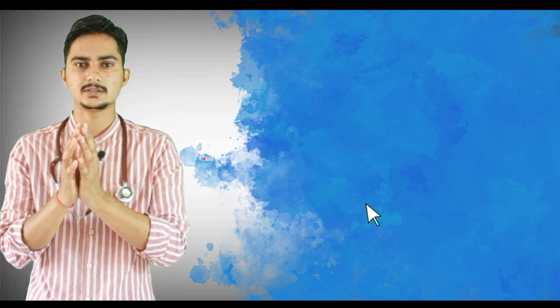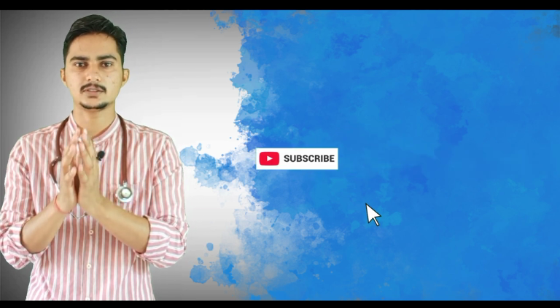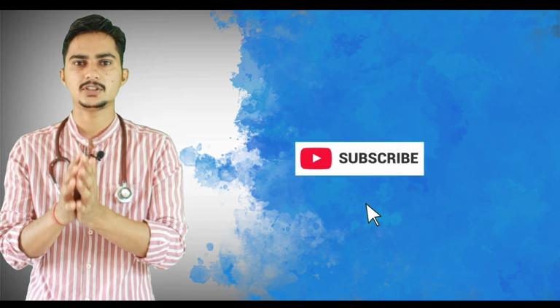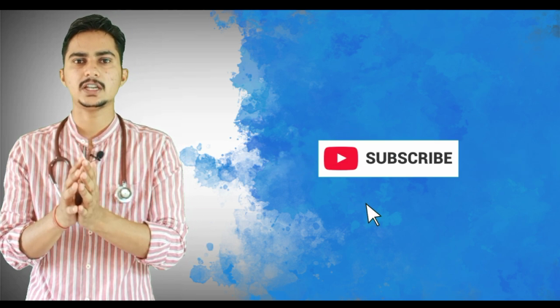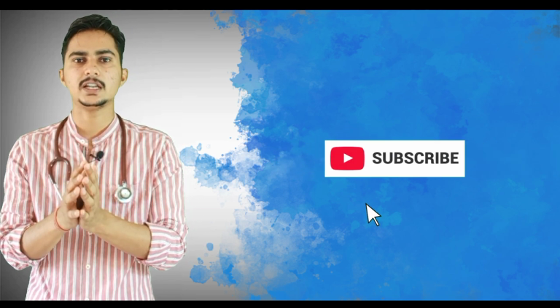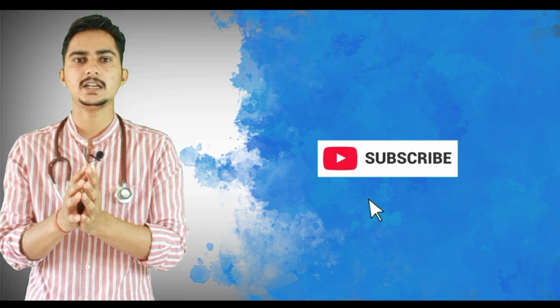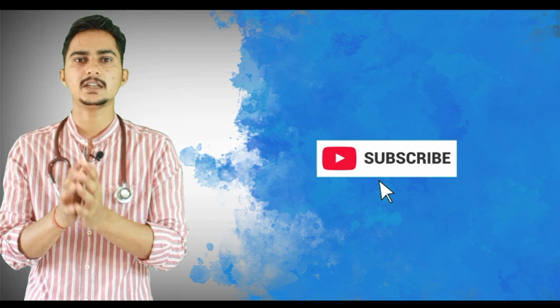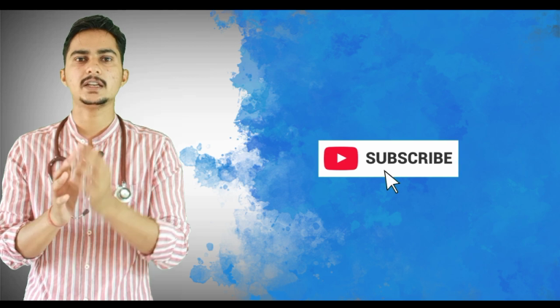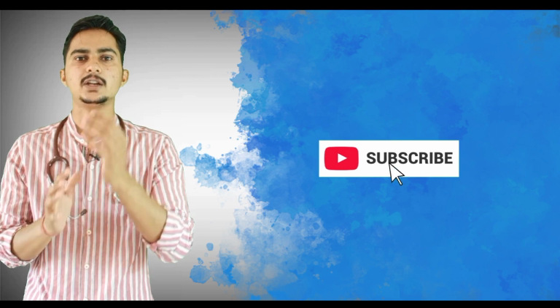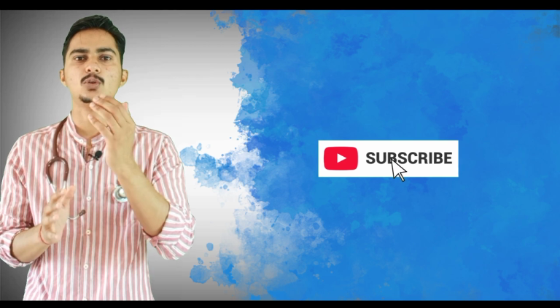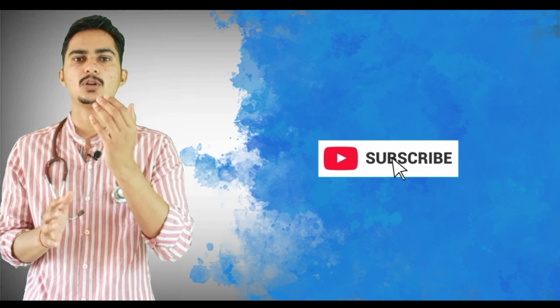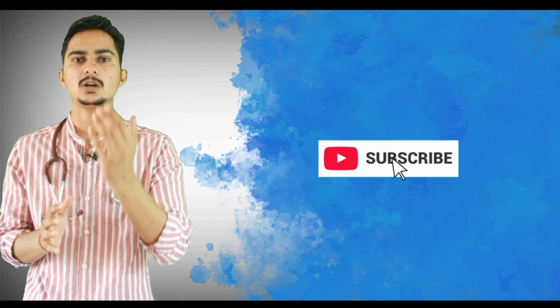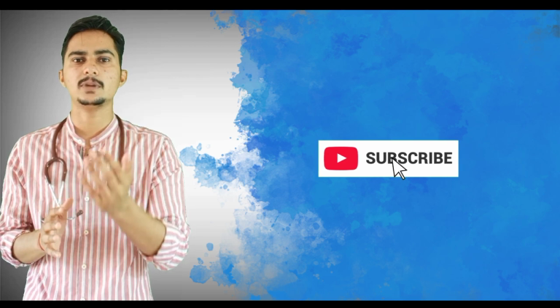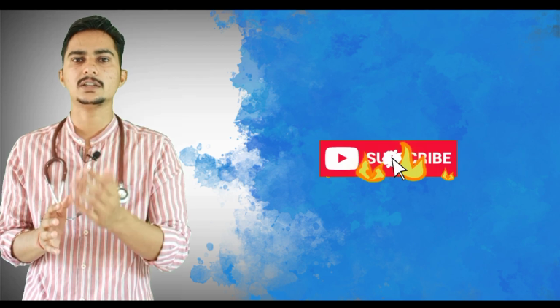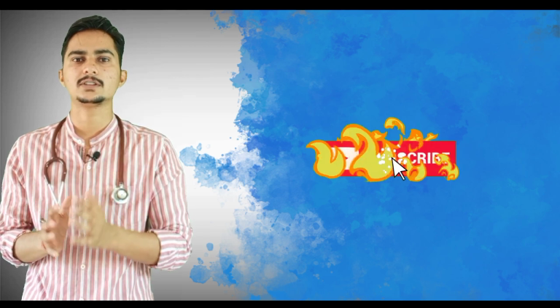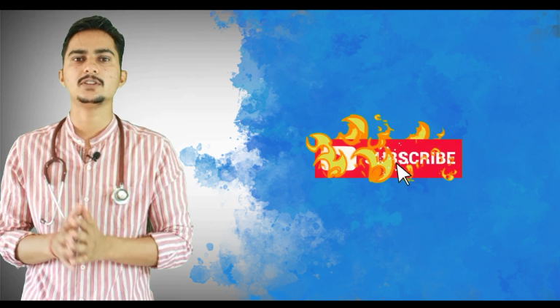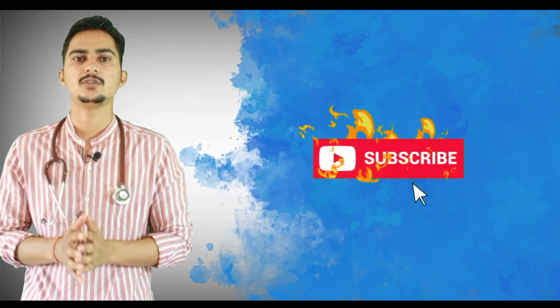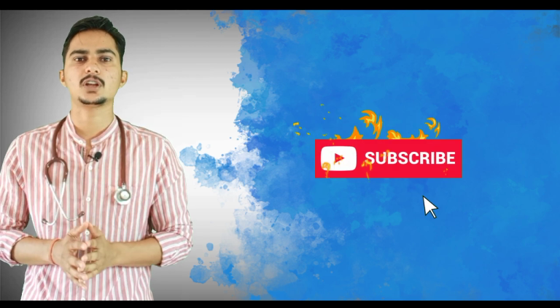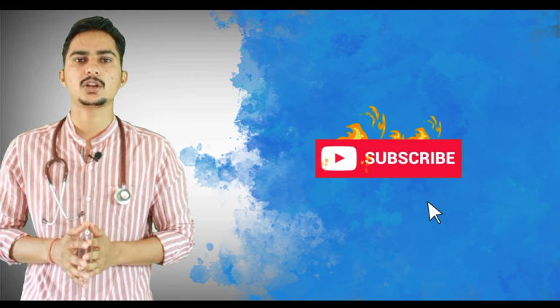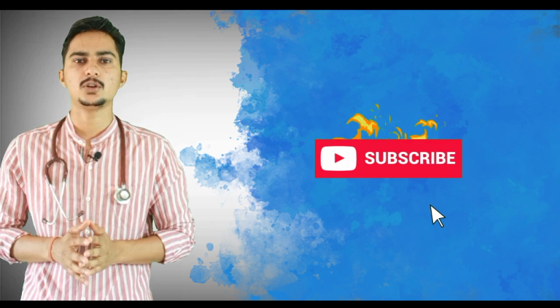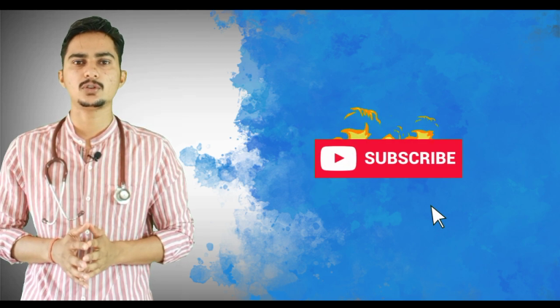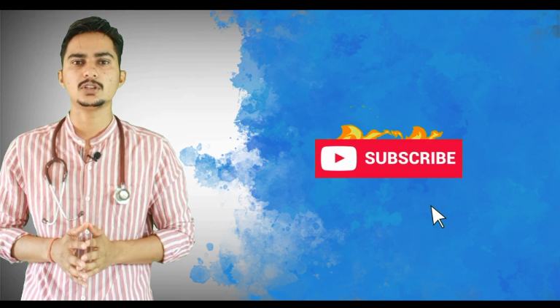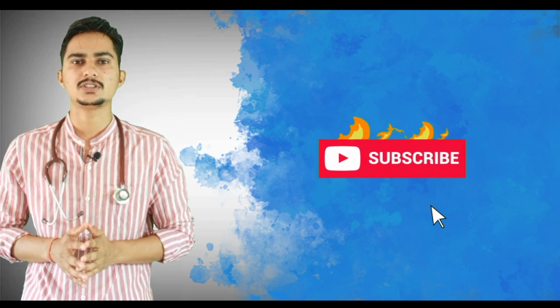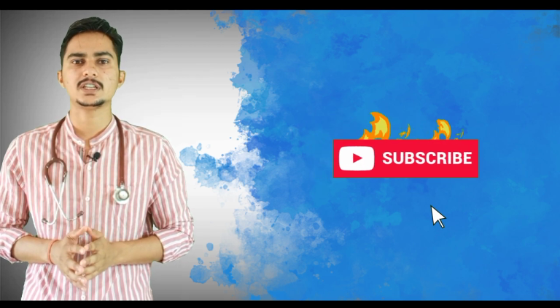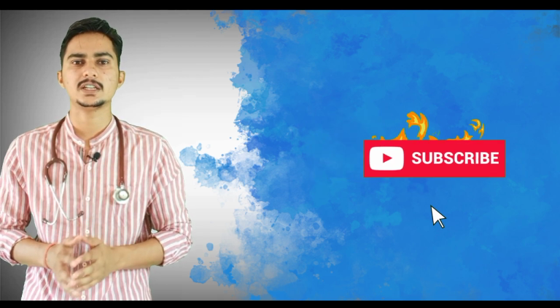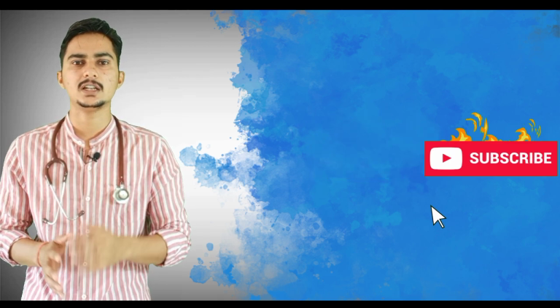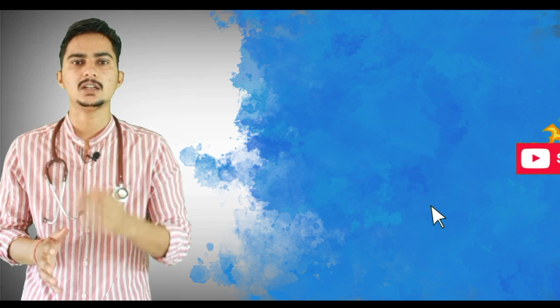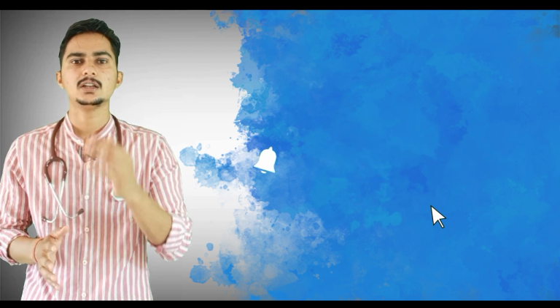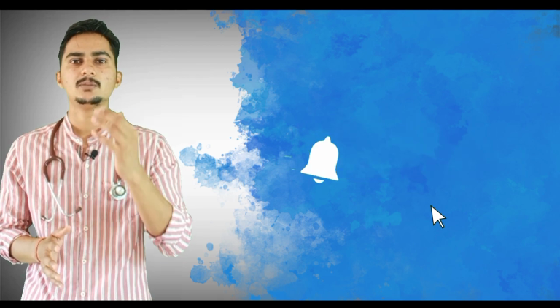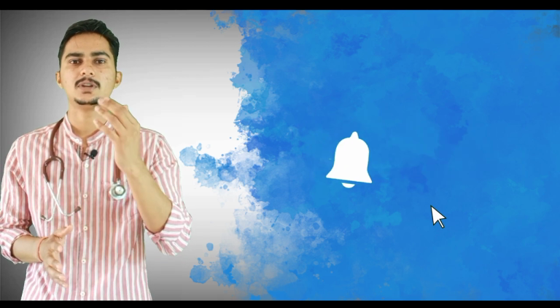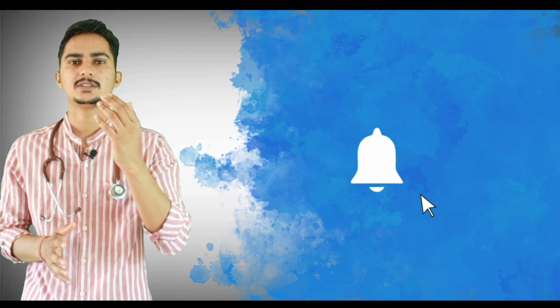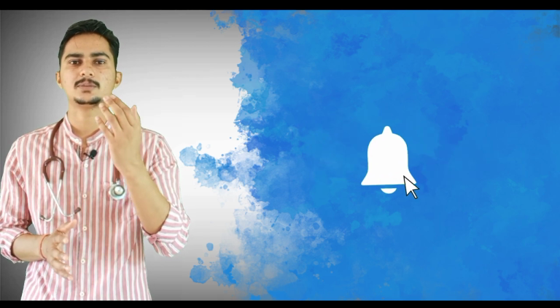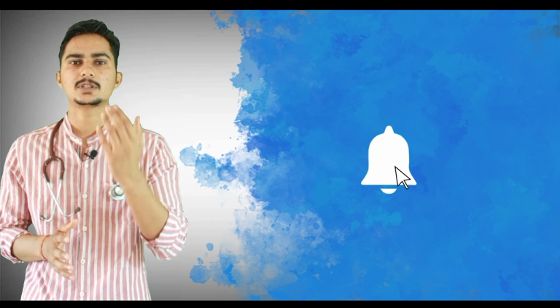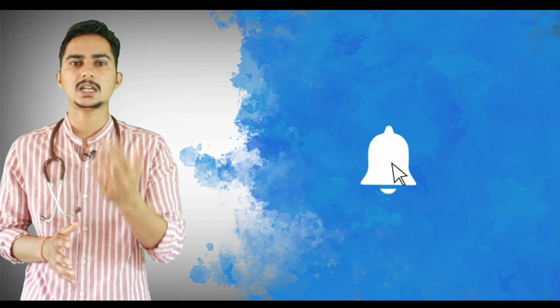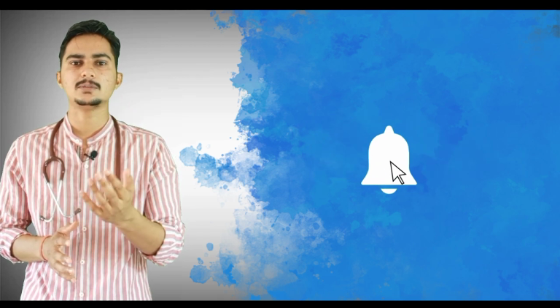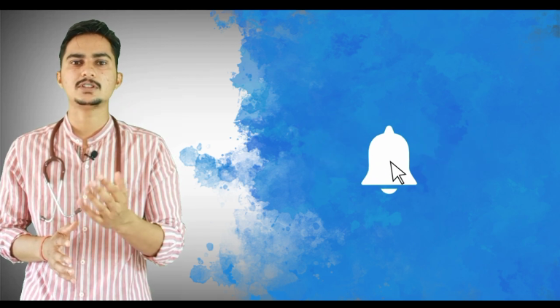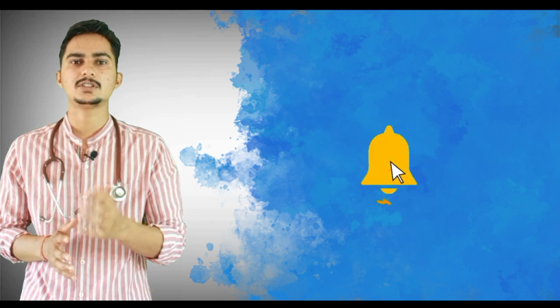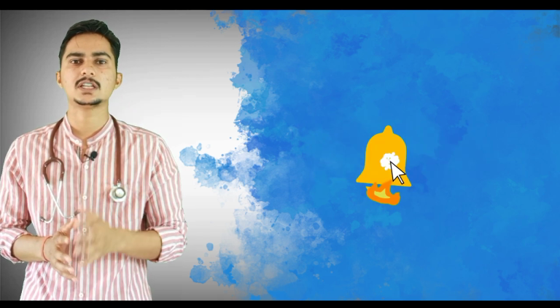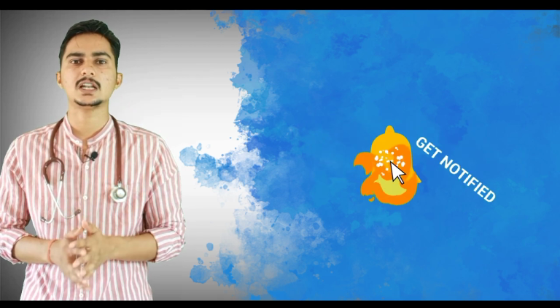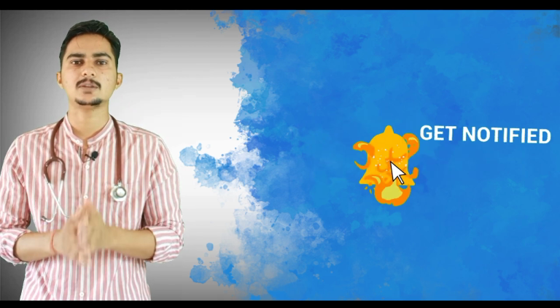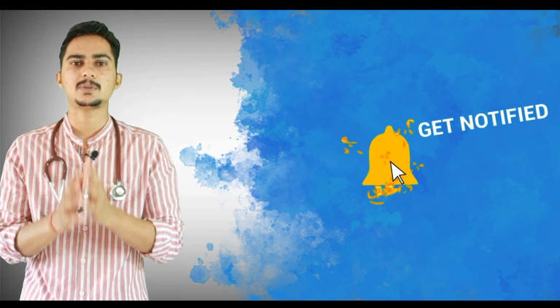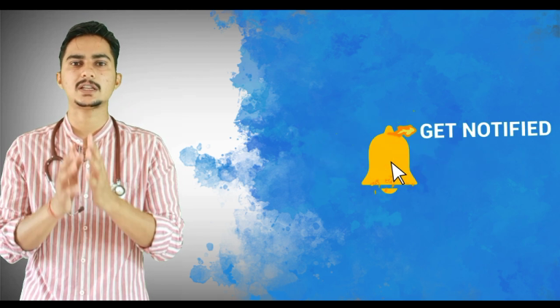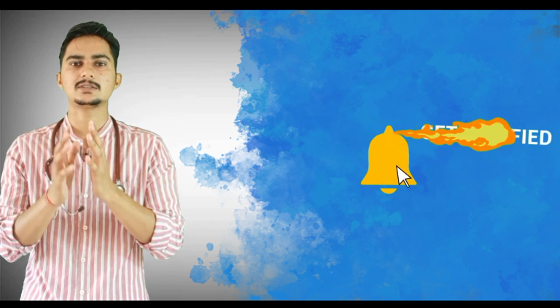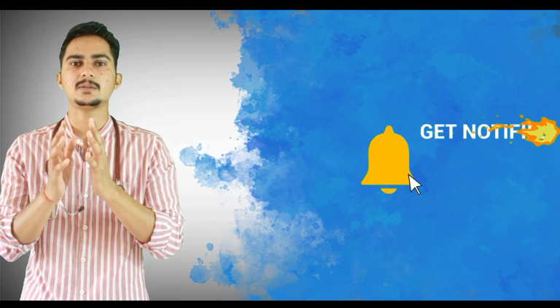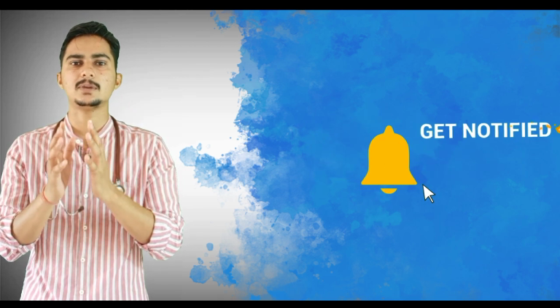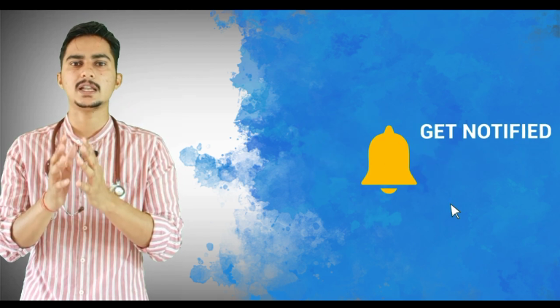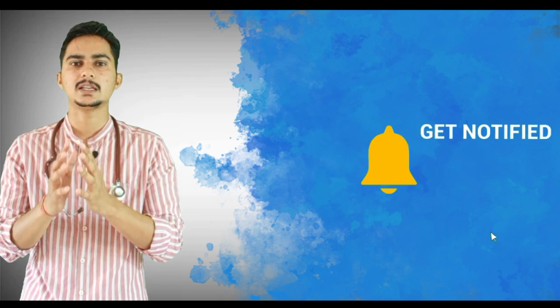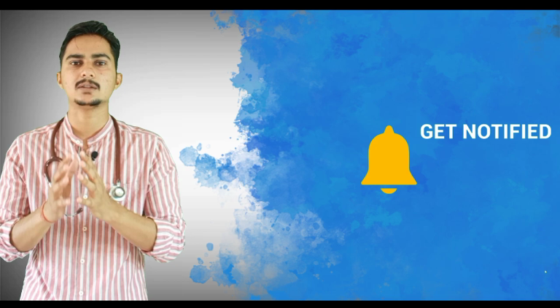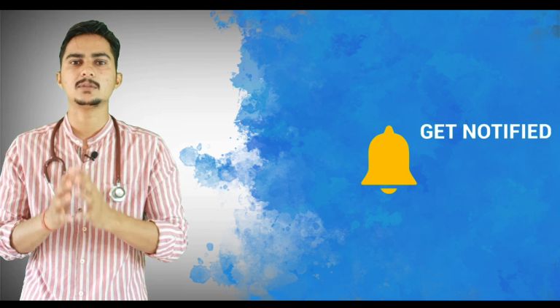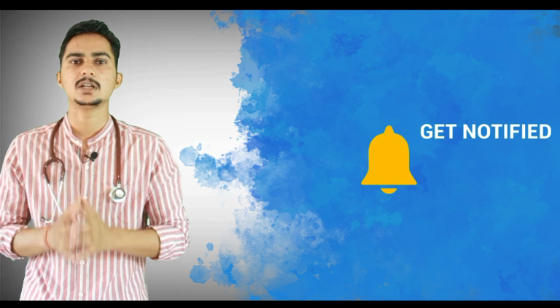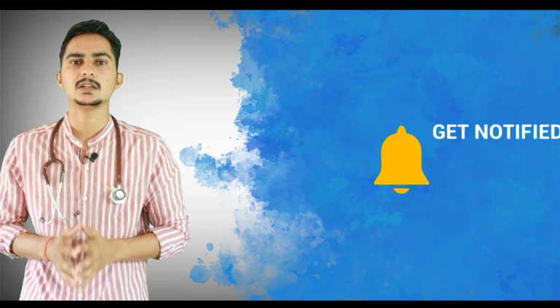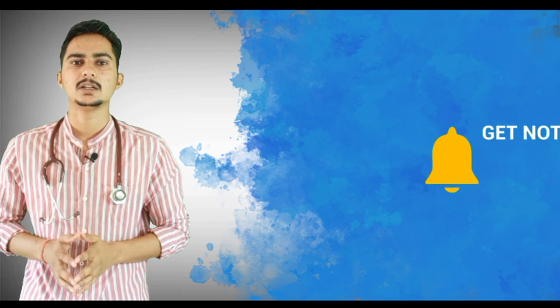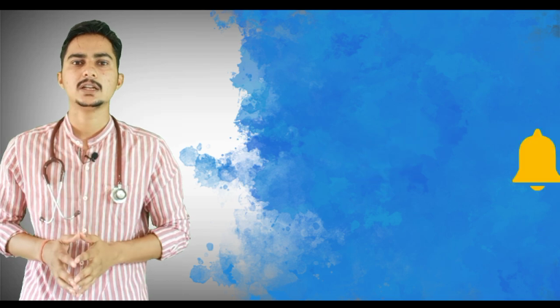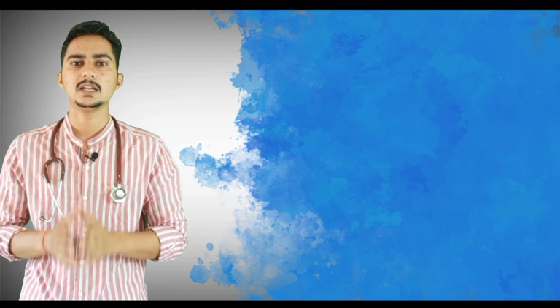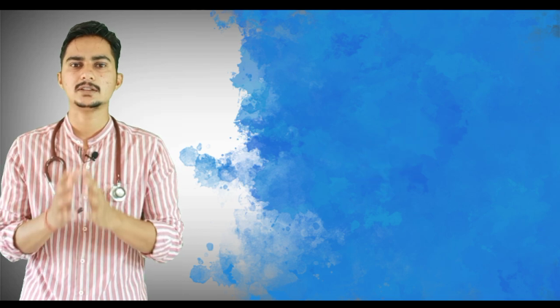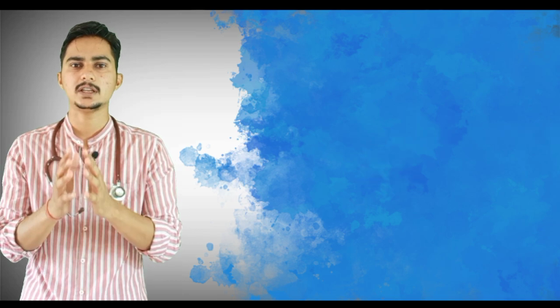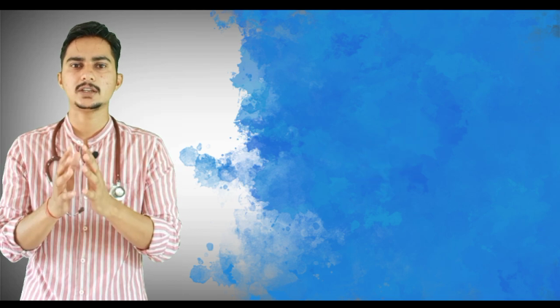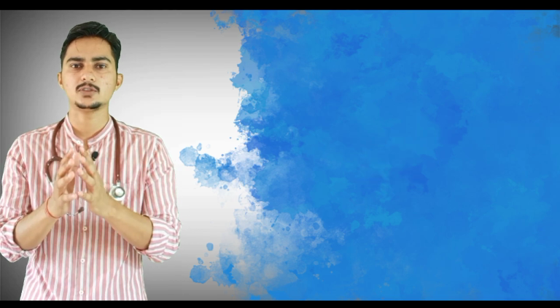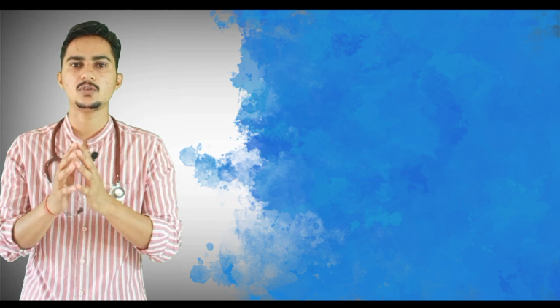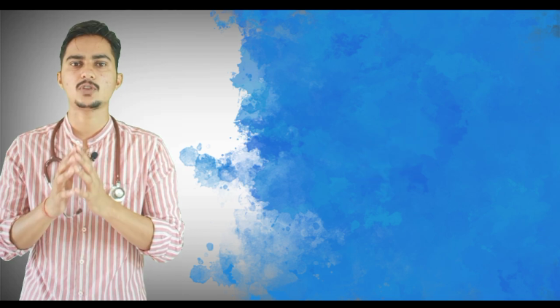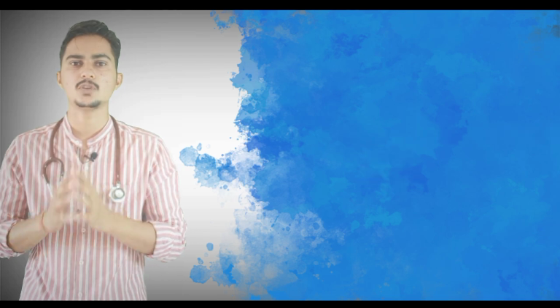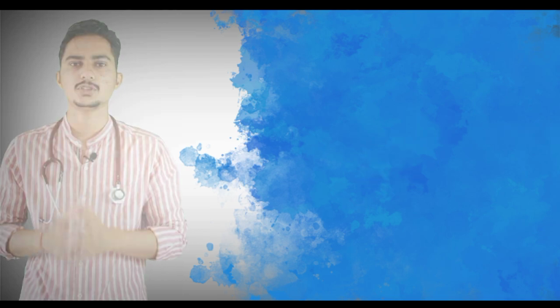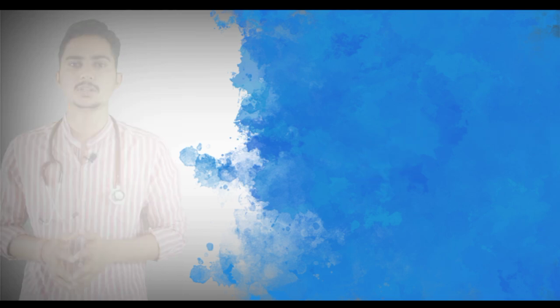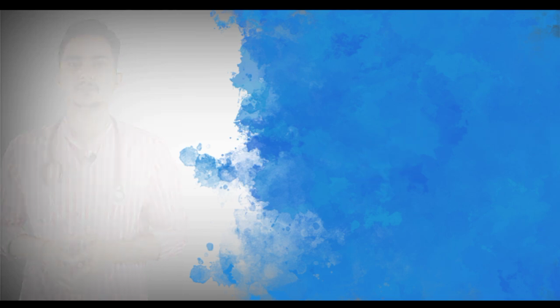That is all for today's video. I hope you liked it — please share it and leave a comment. If you are new to this channel, please subscribe and press the bell icon. Thank you for watching.